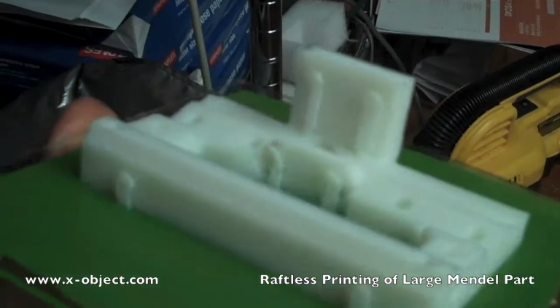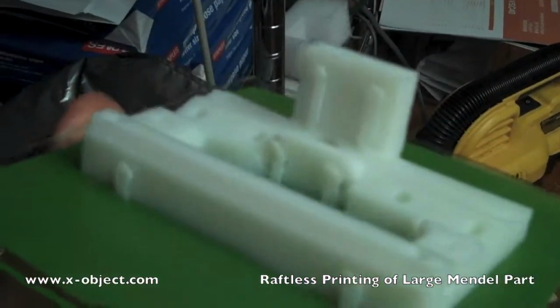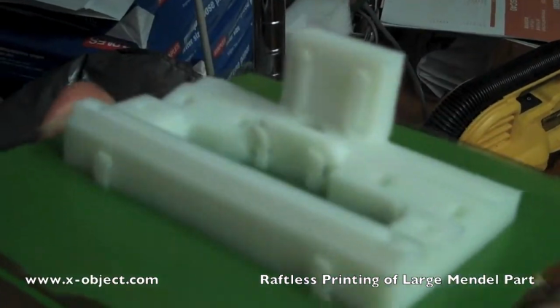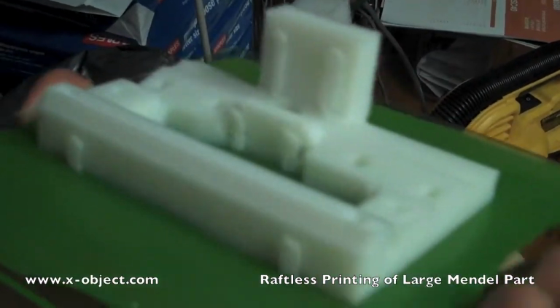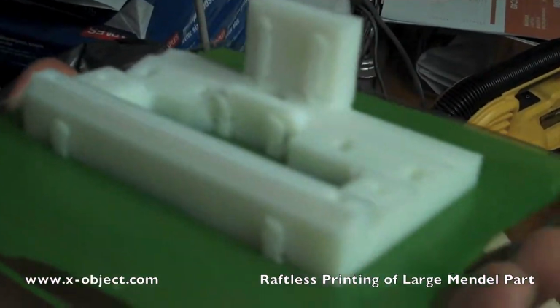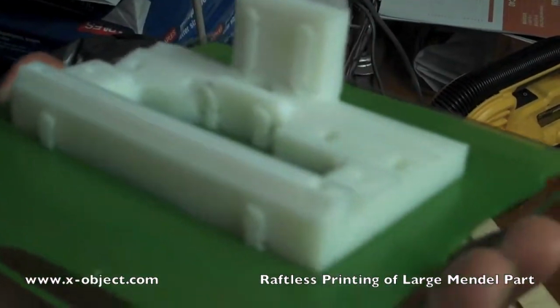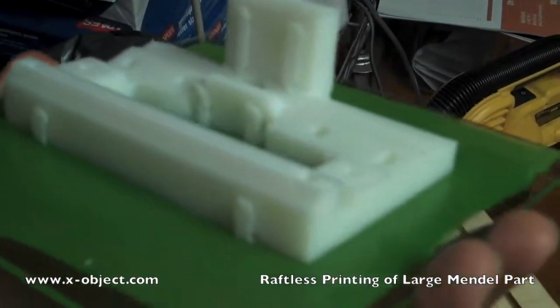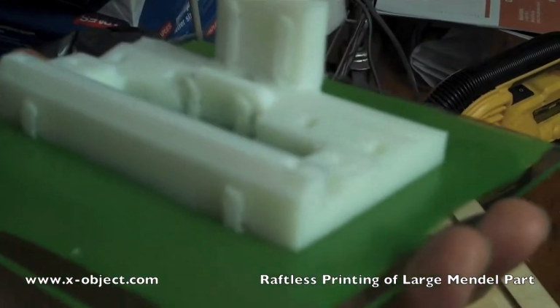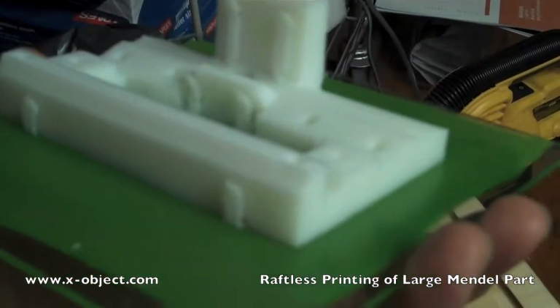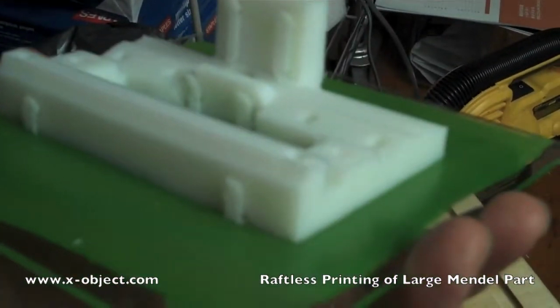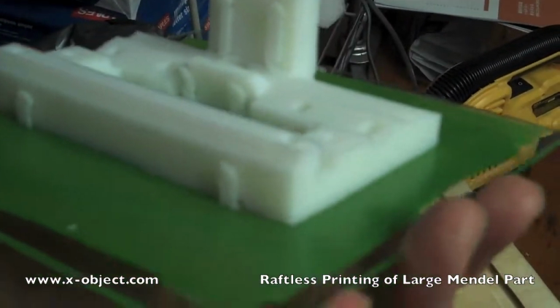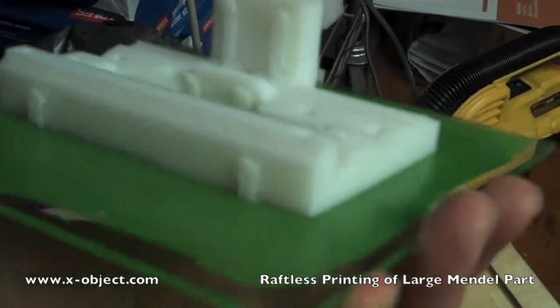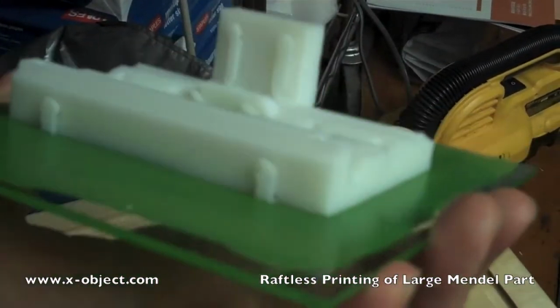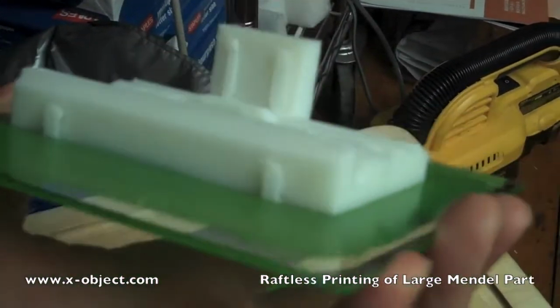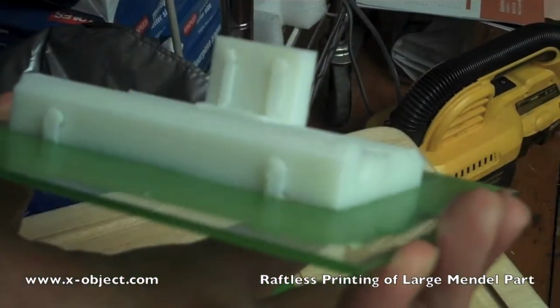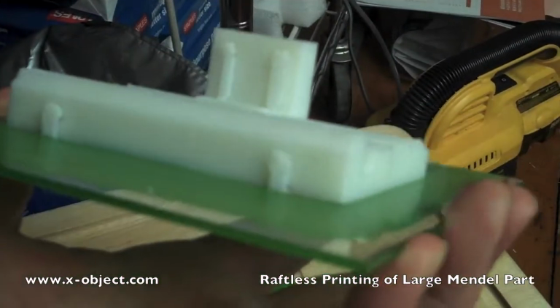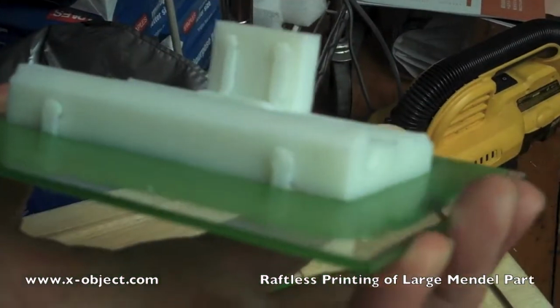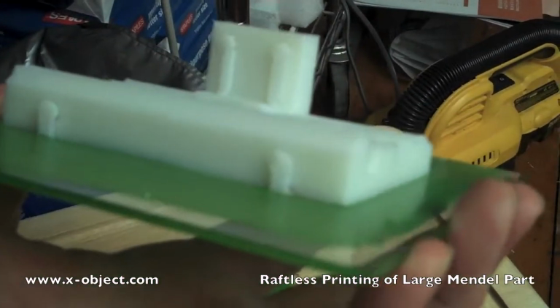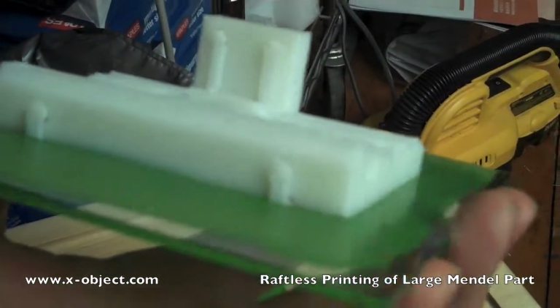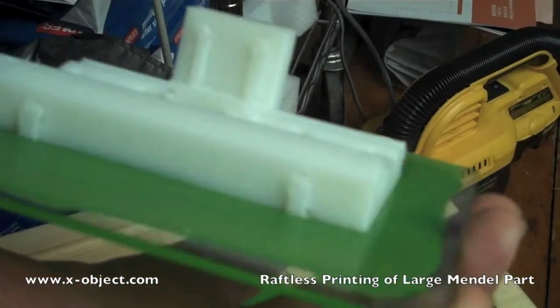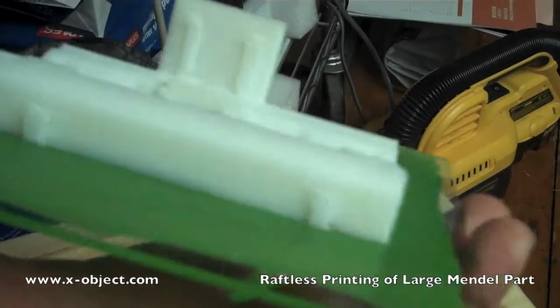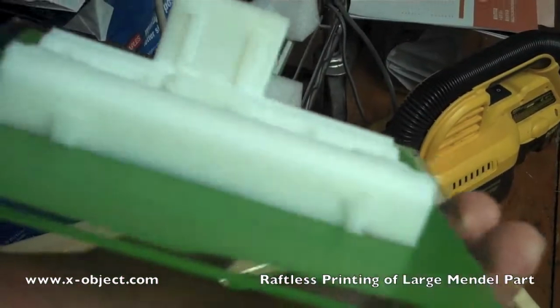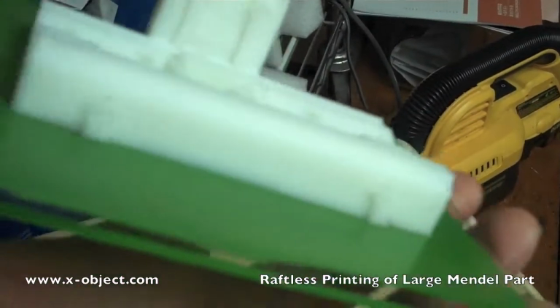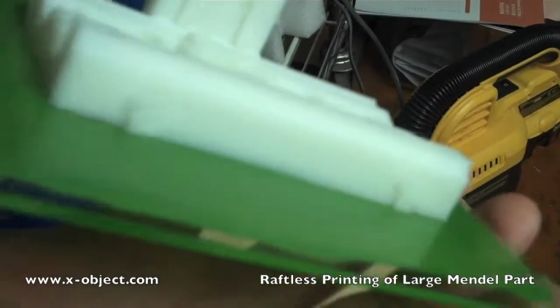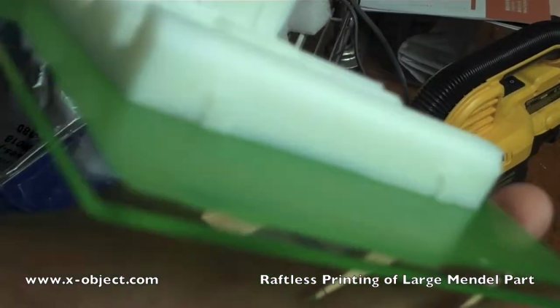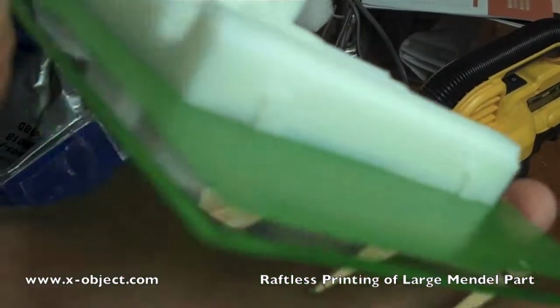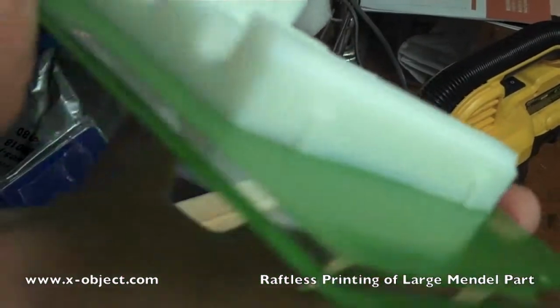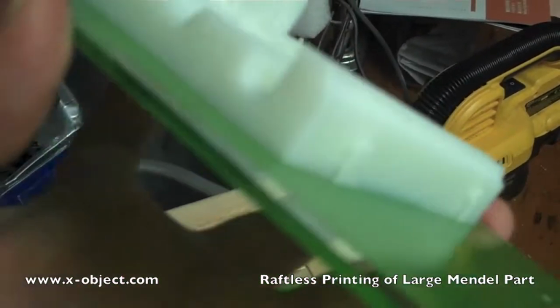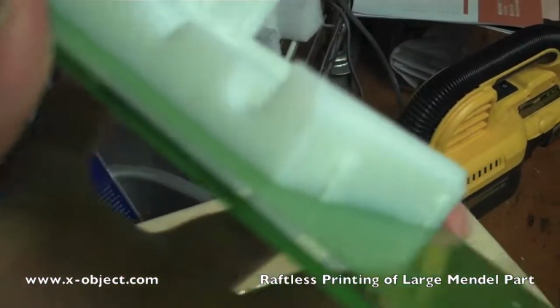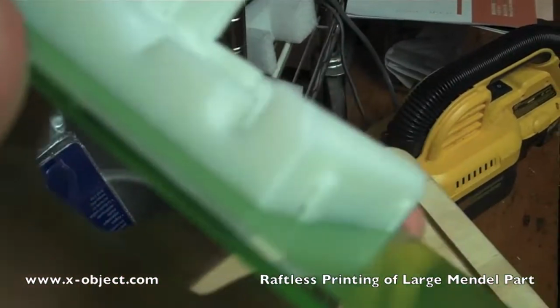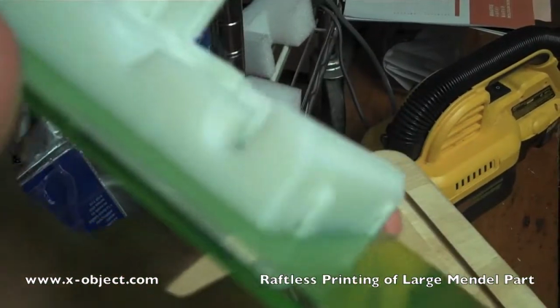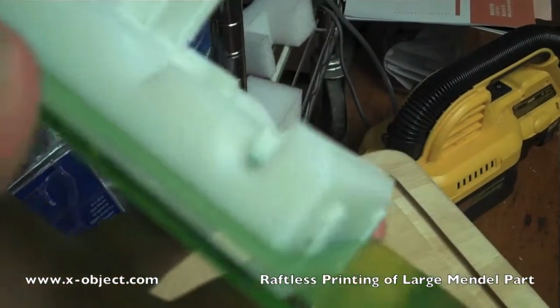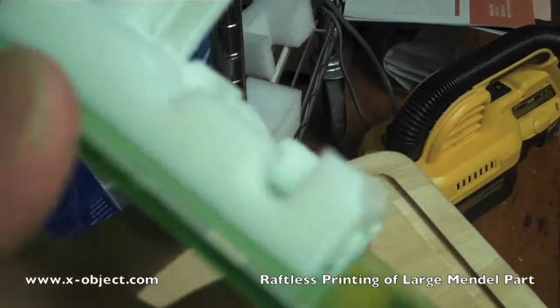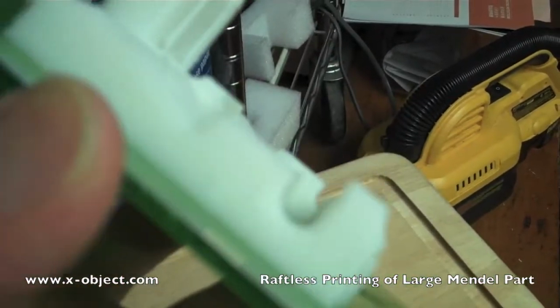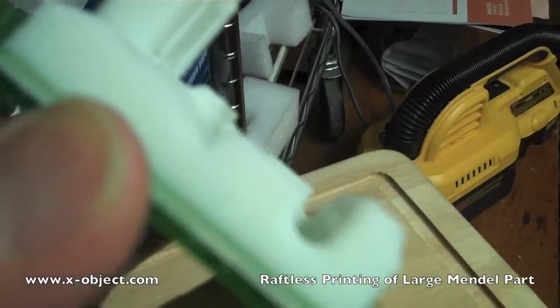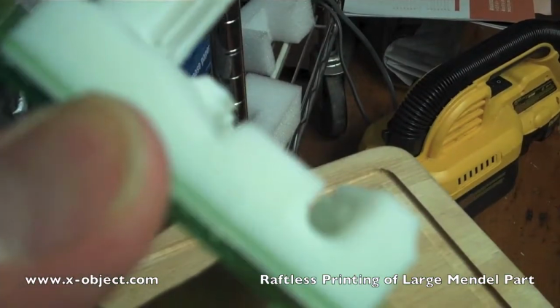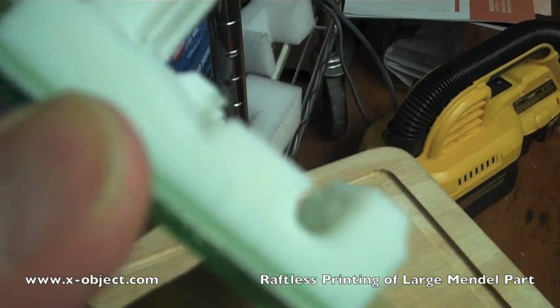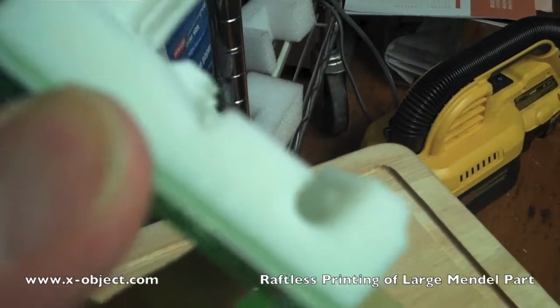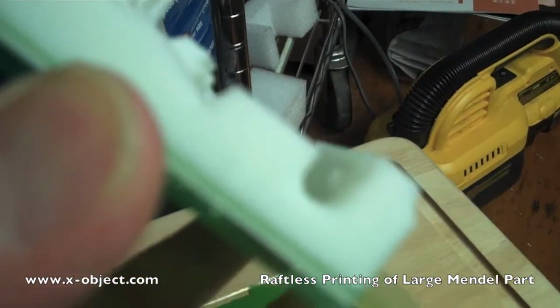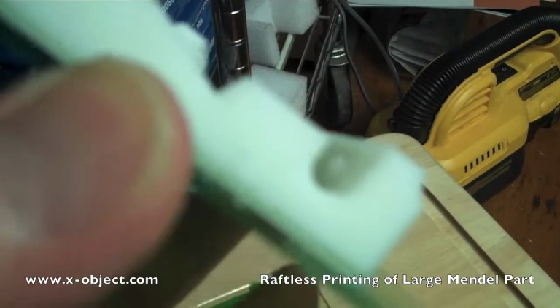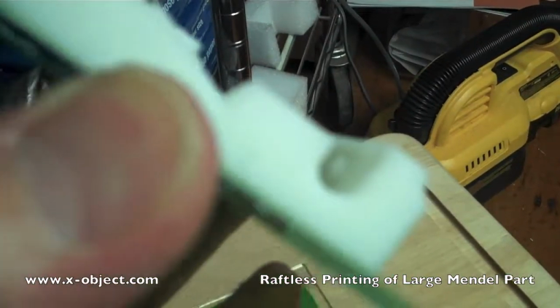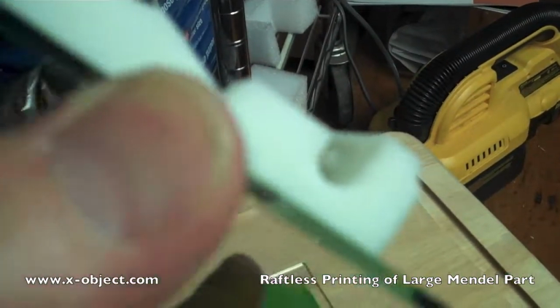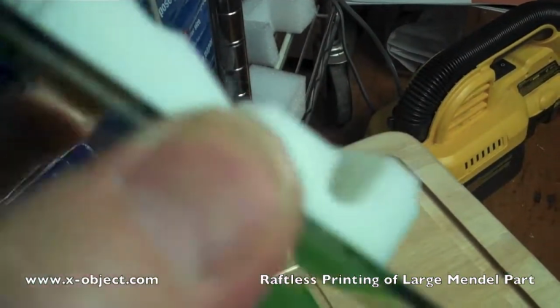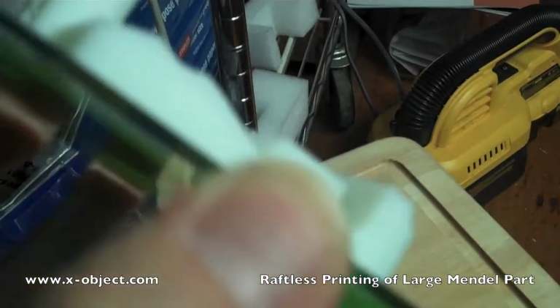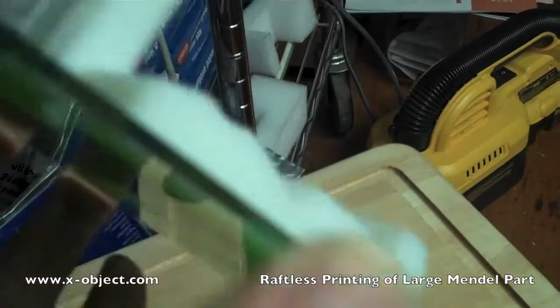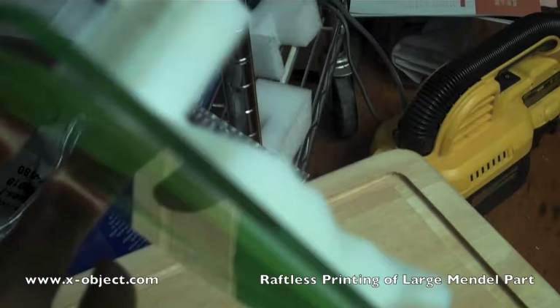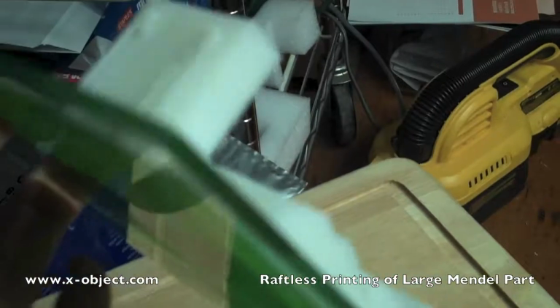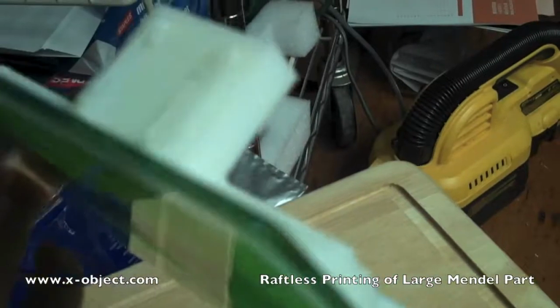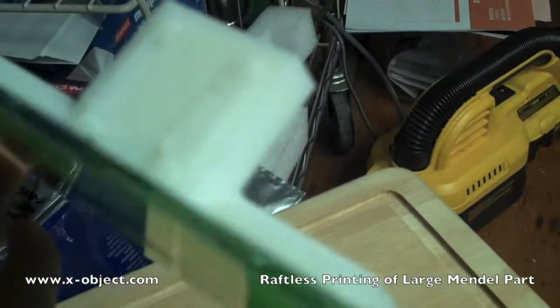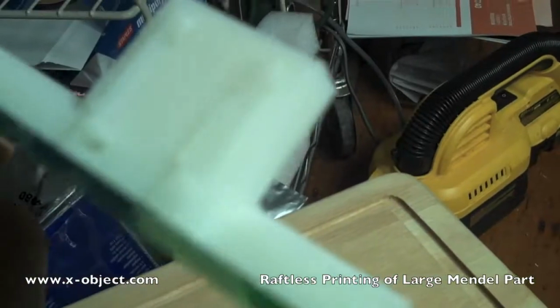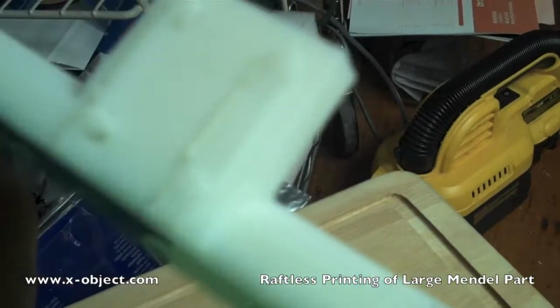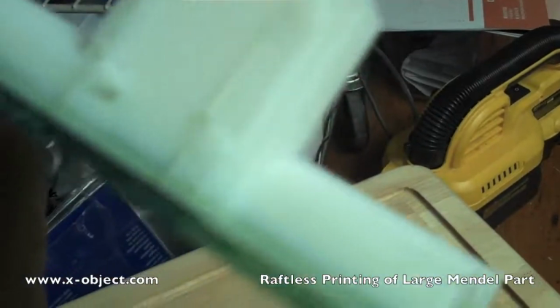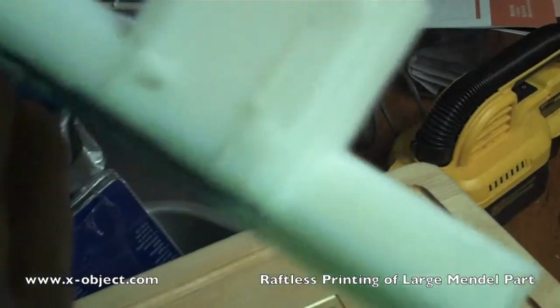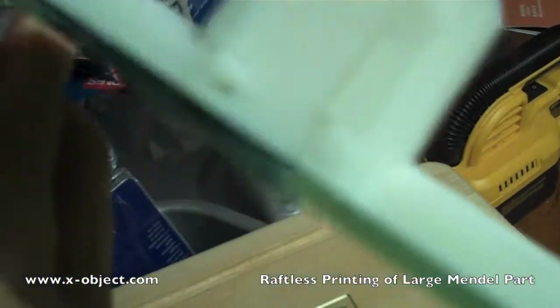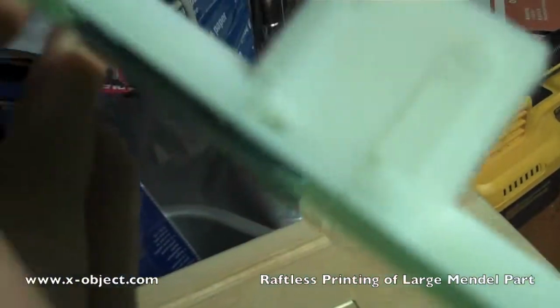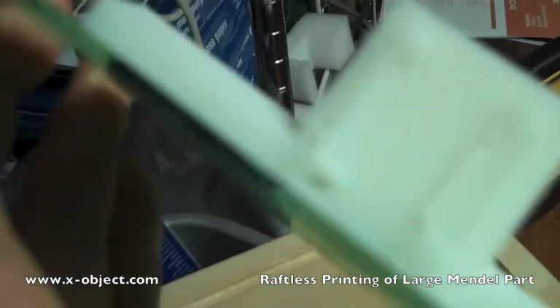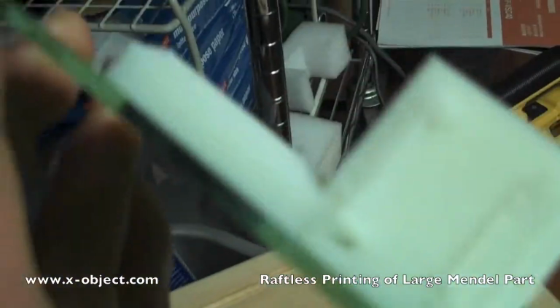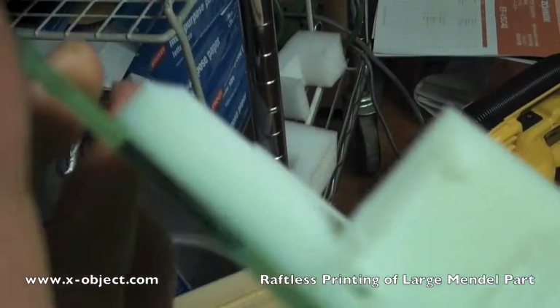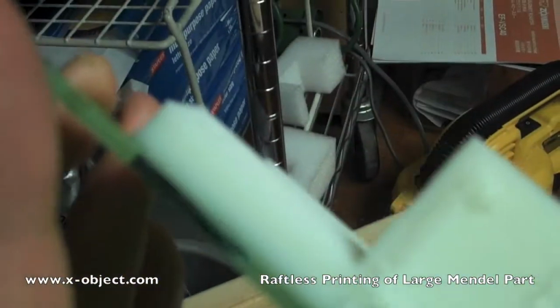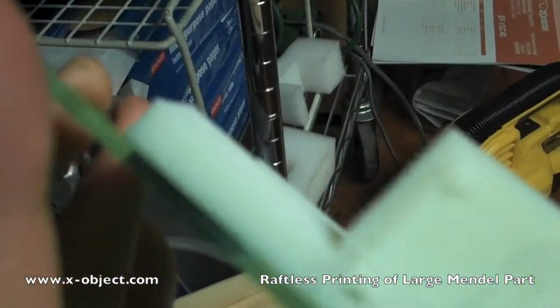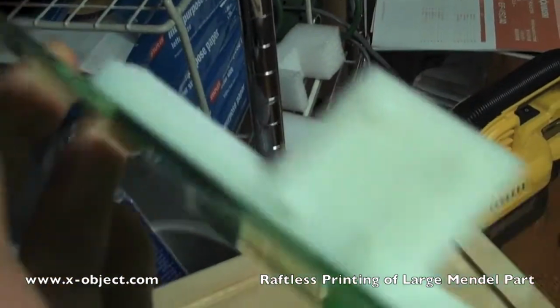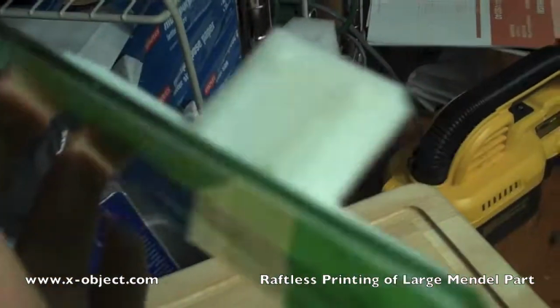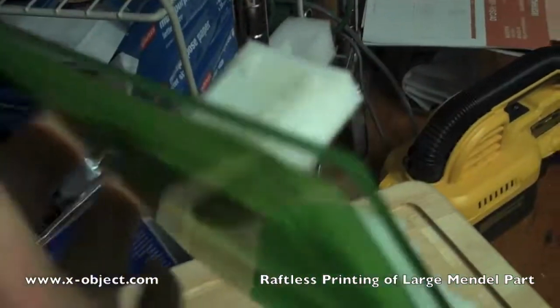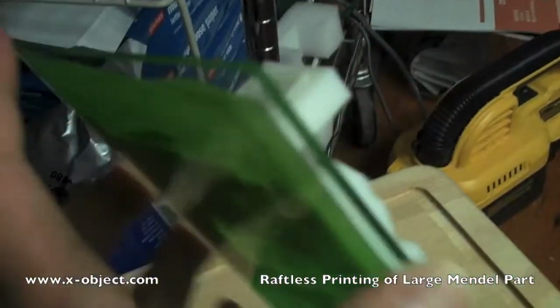The print is done and you can see there's very little lifting of the piece from the build plate.